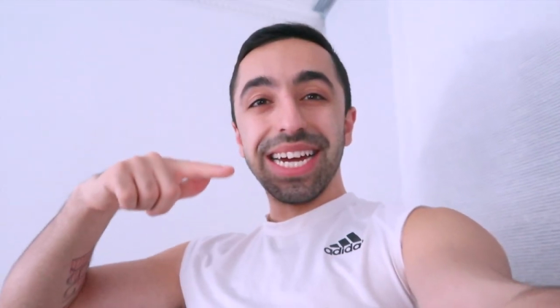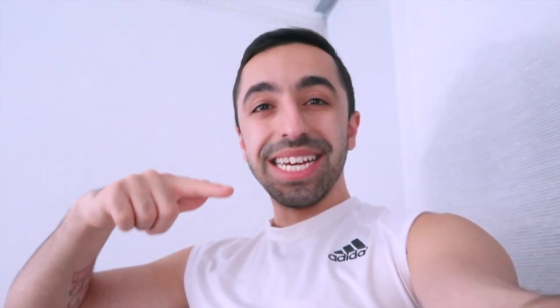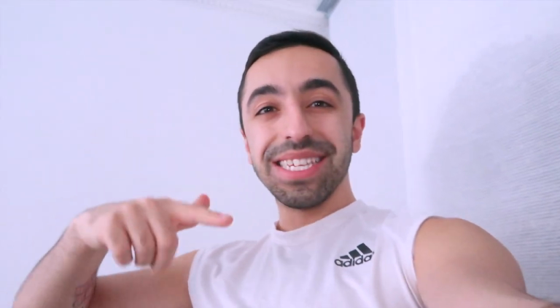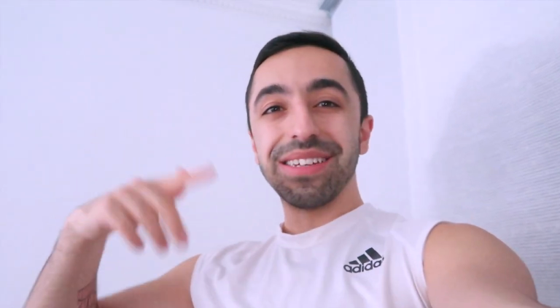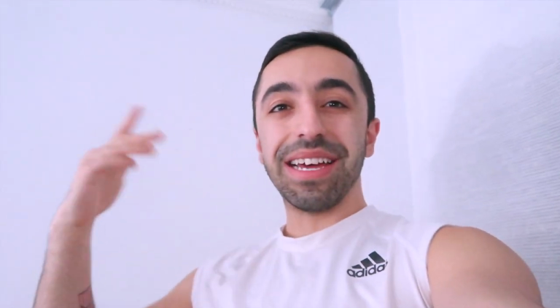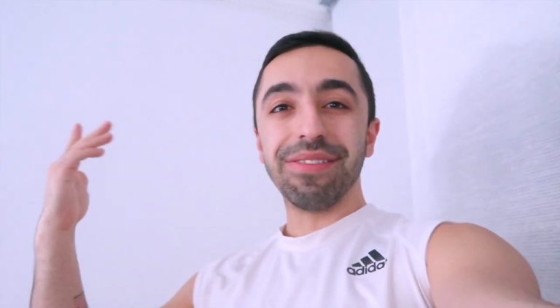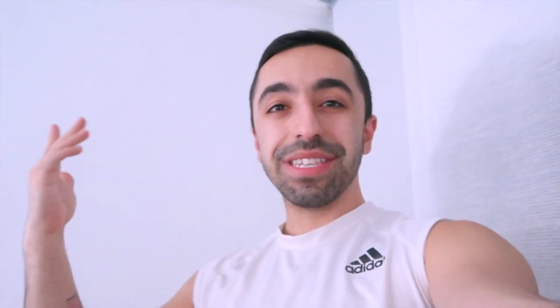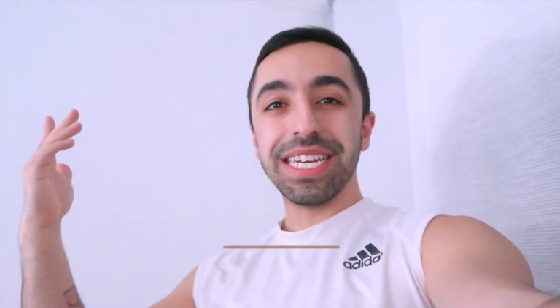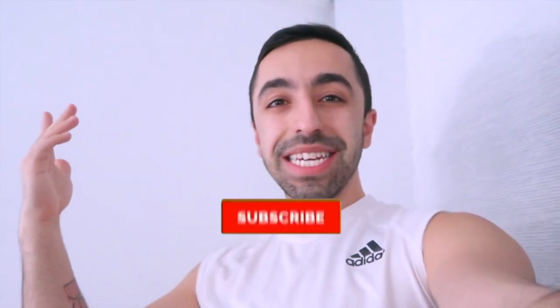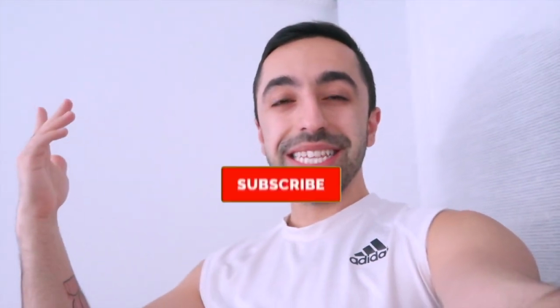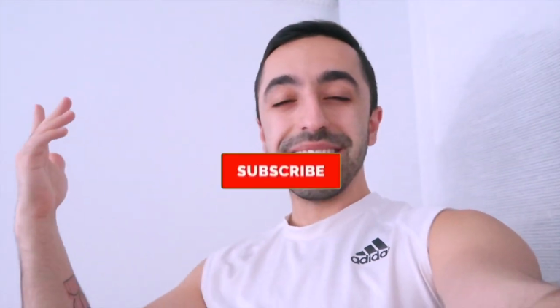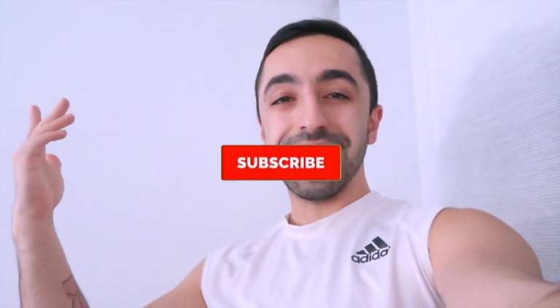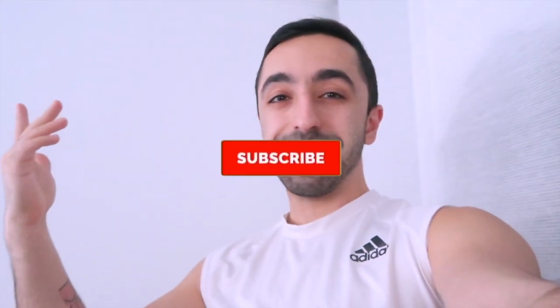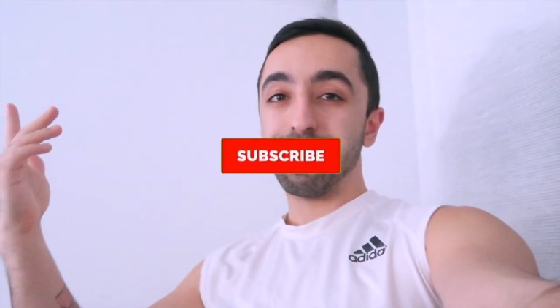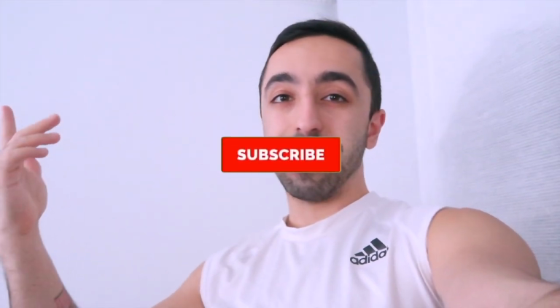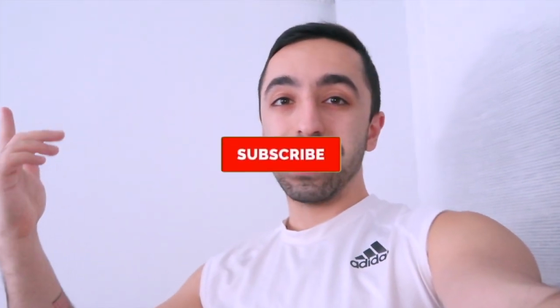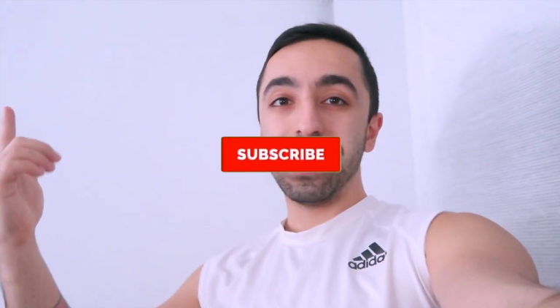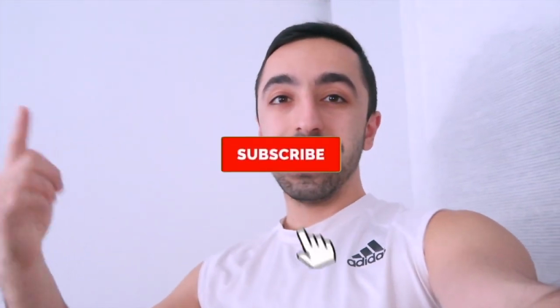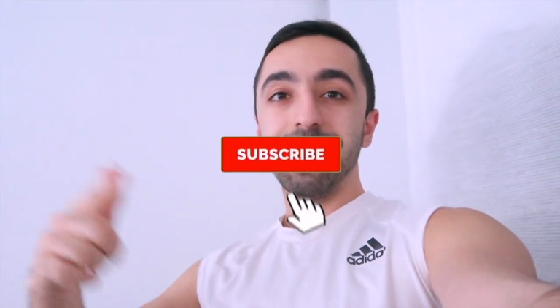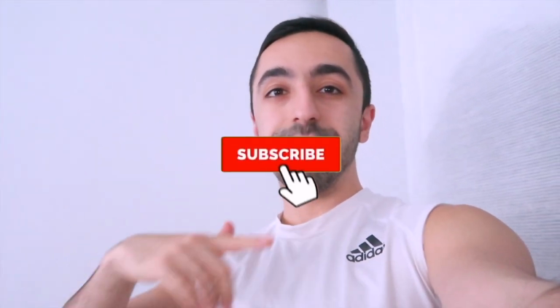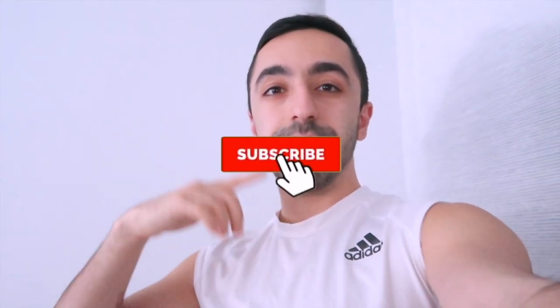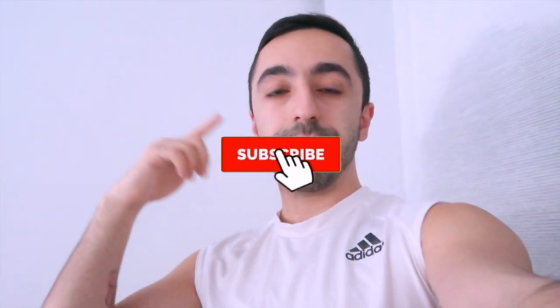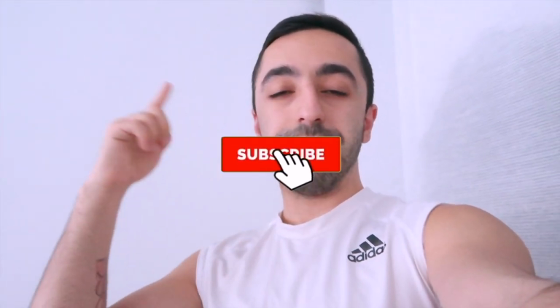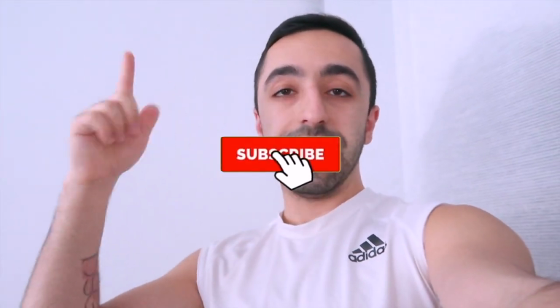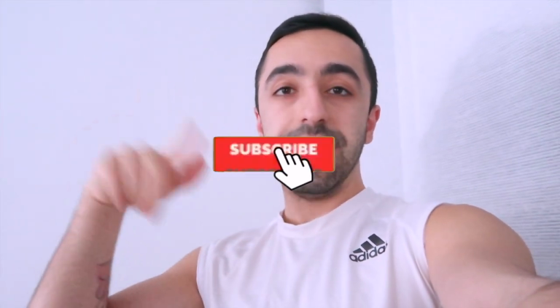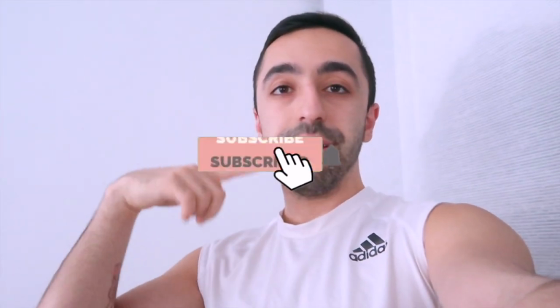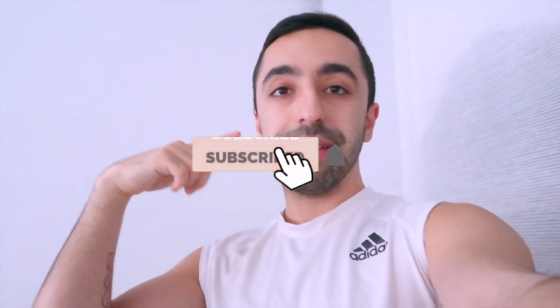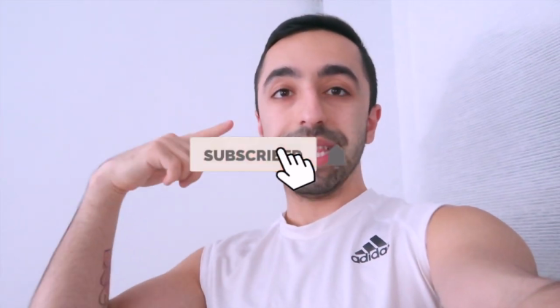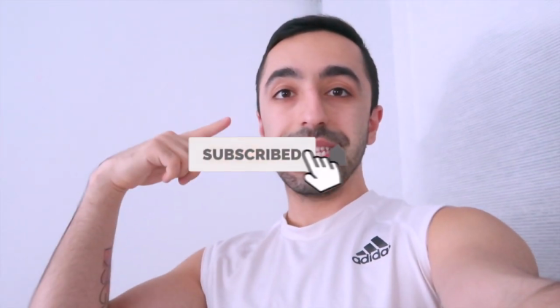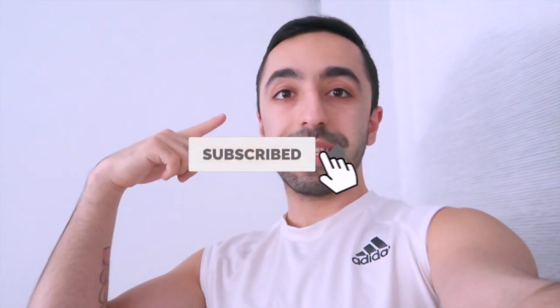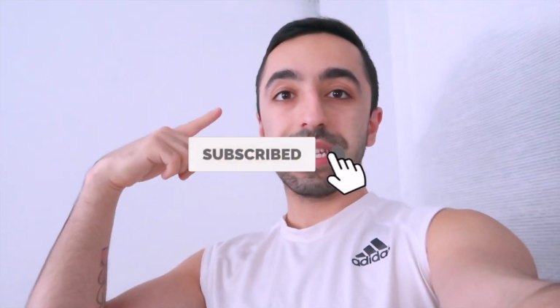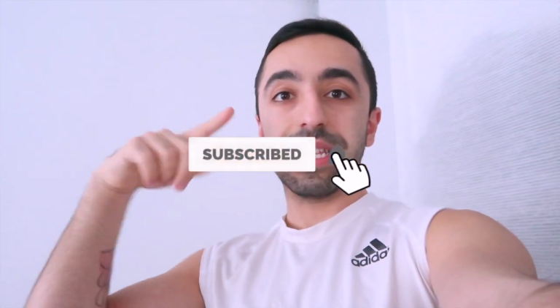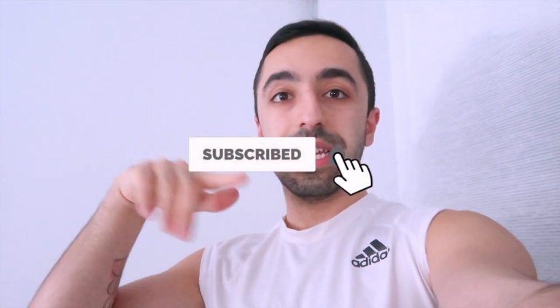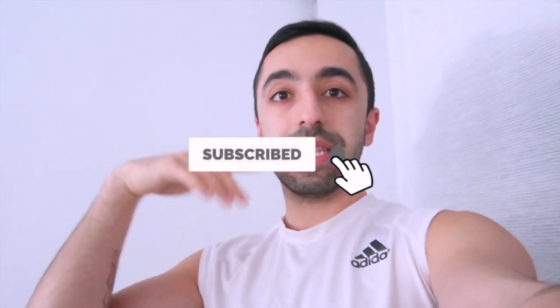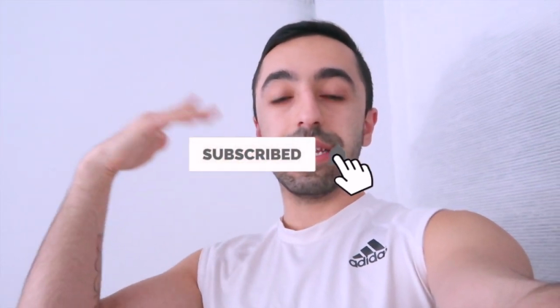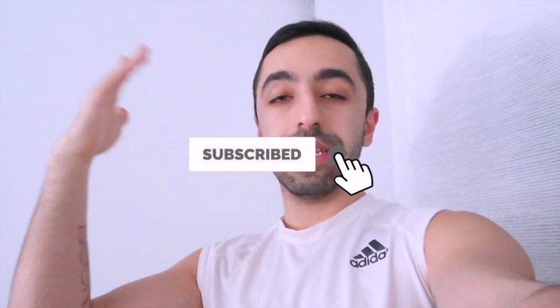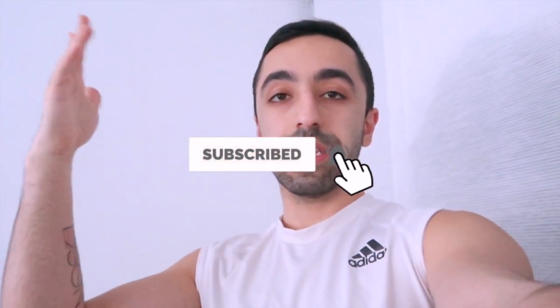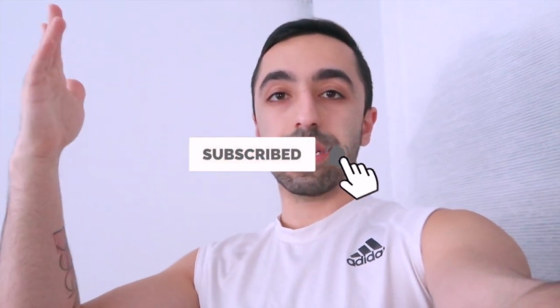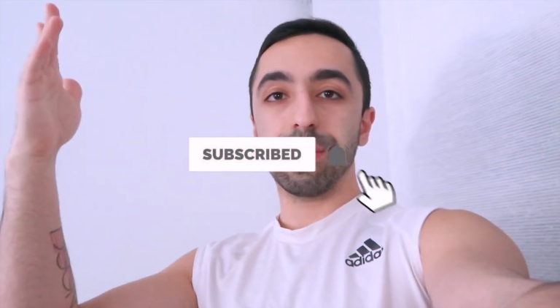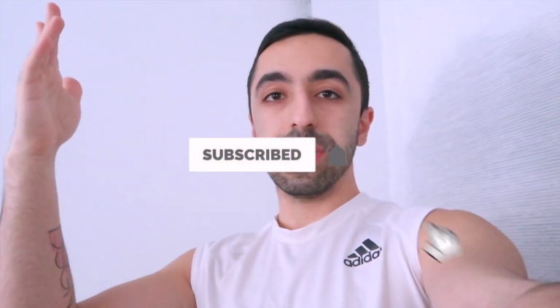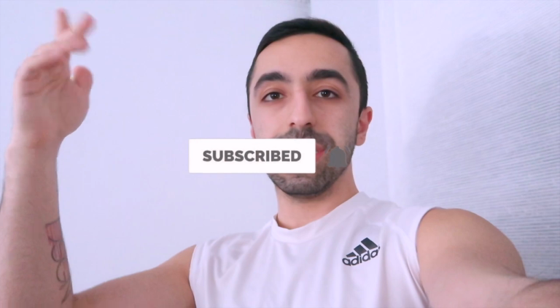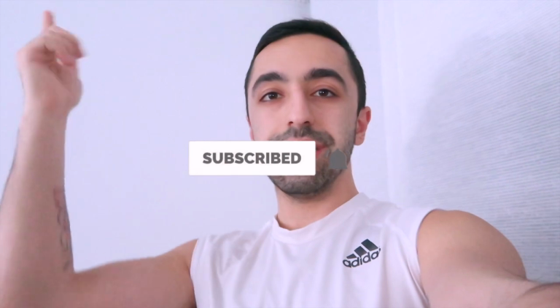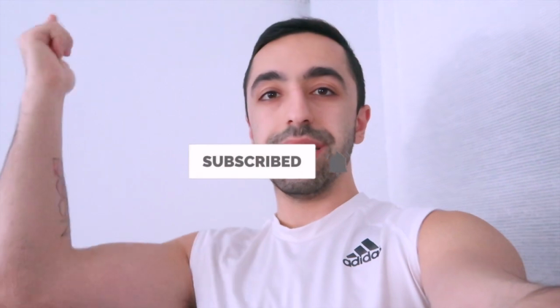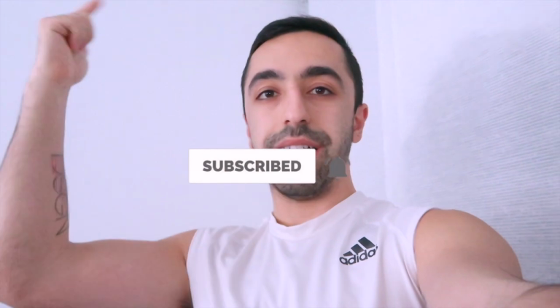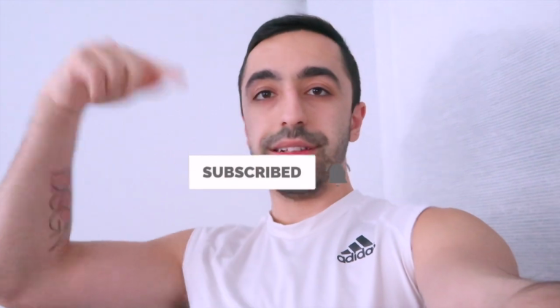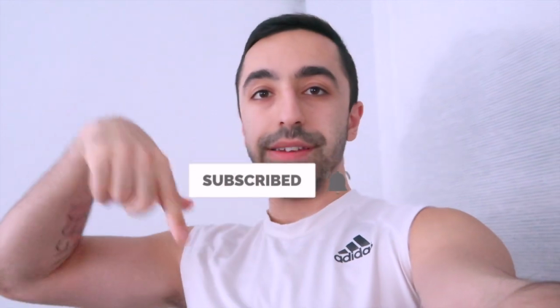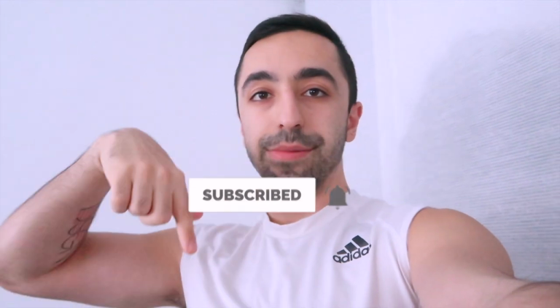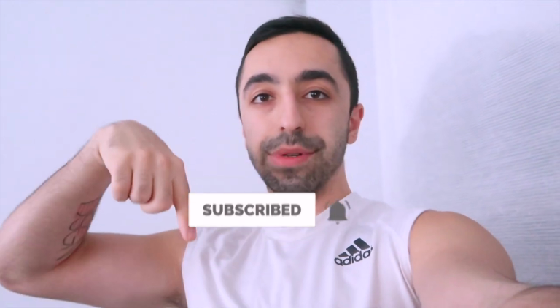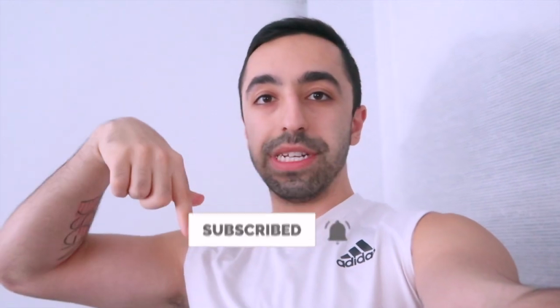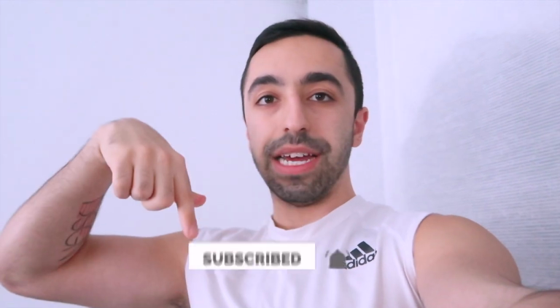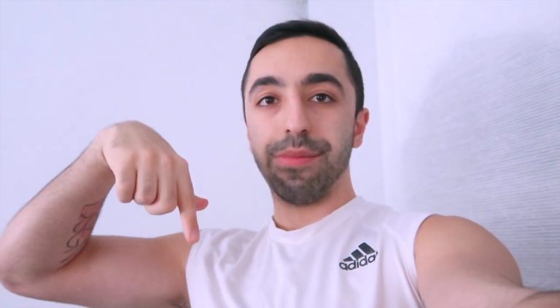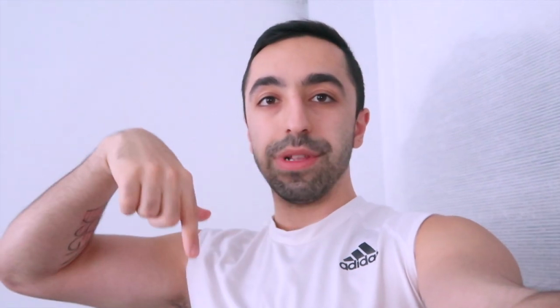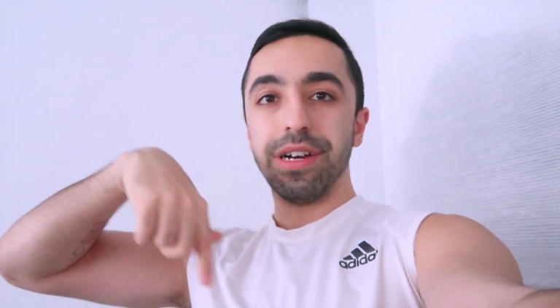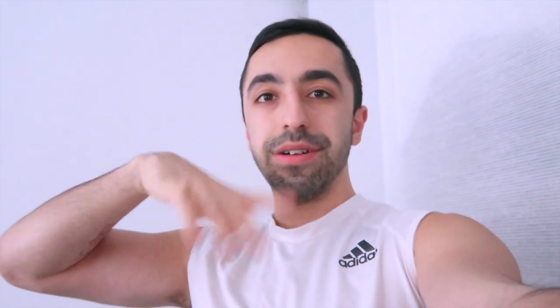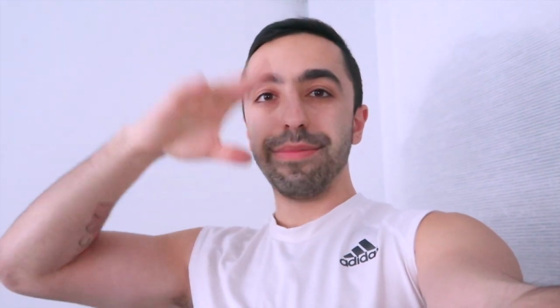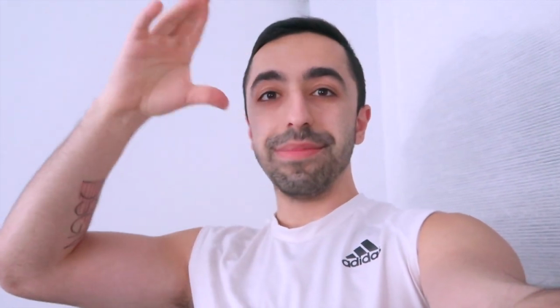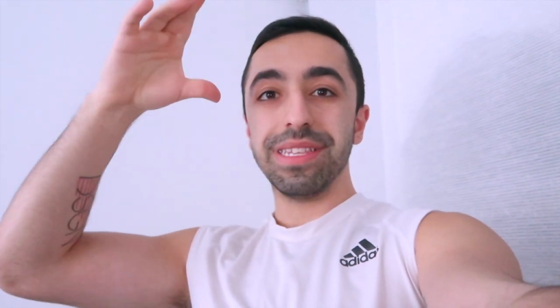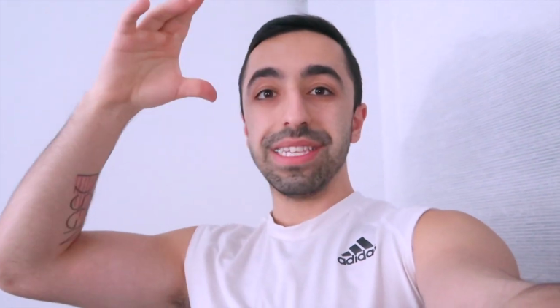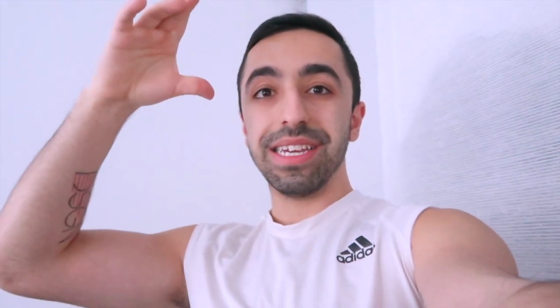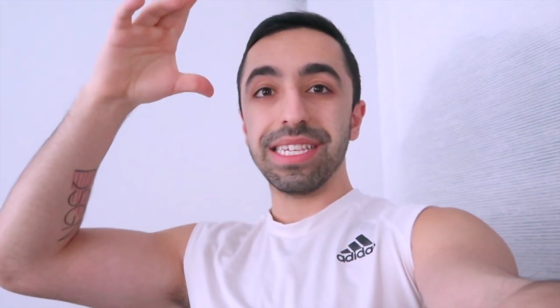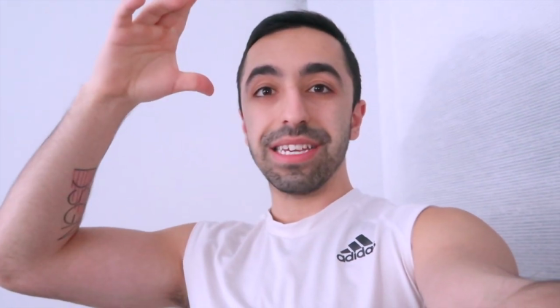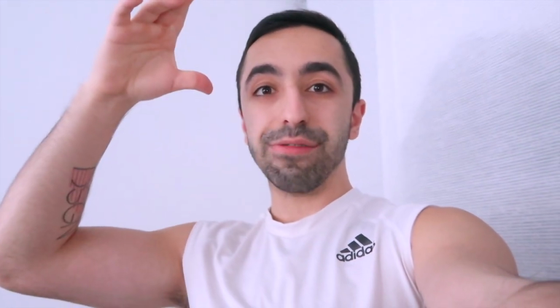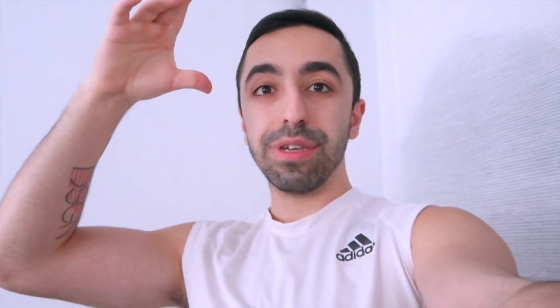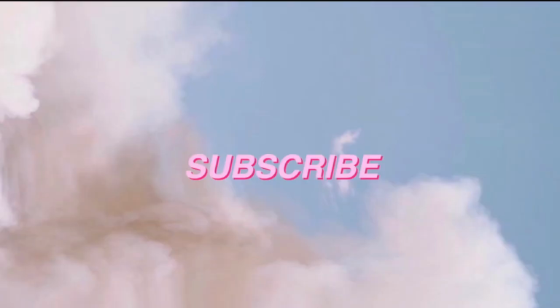Alright guys, that was it! Thanks for watching. If you want to find any of the links, I'll put them in the description below. See you guys next week!